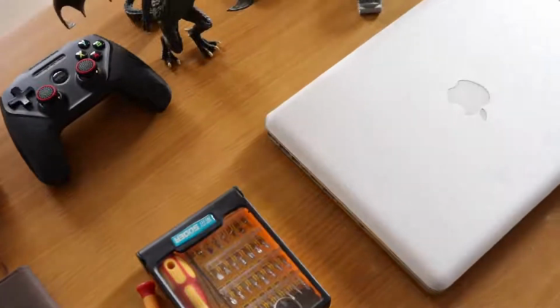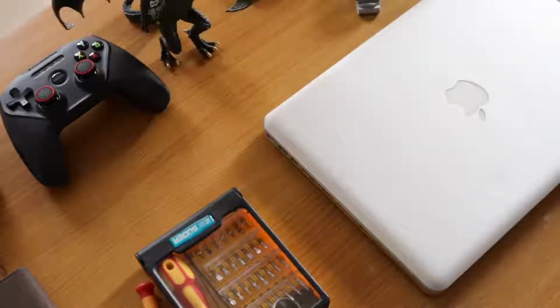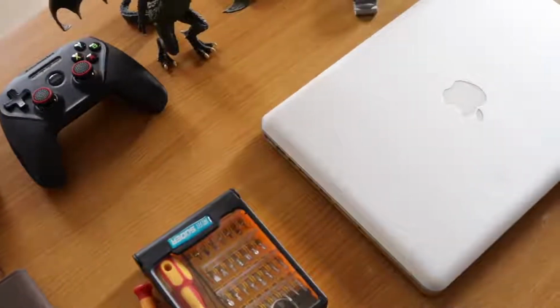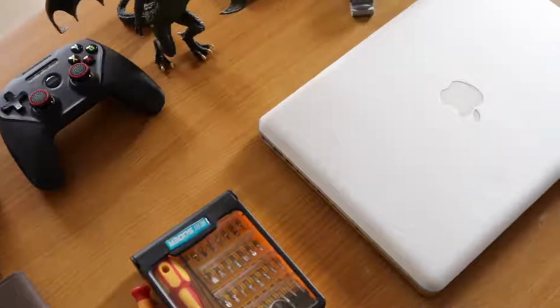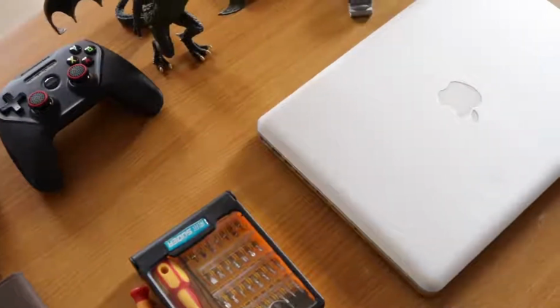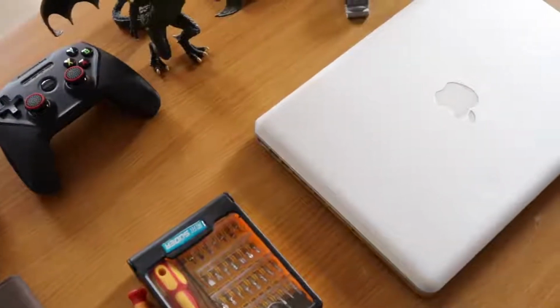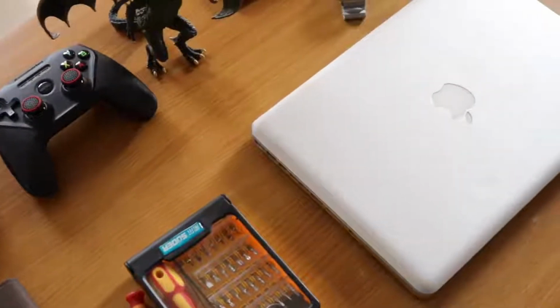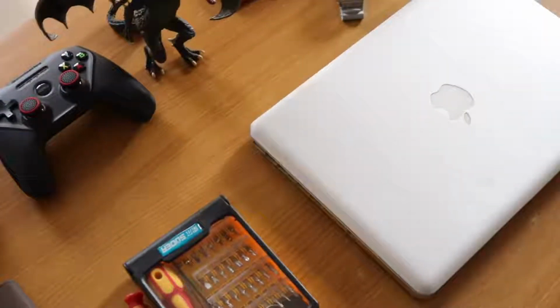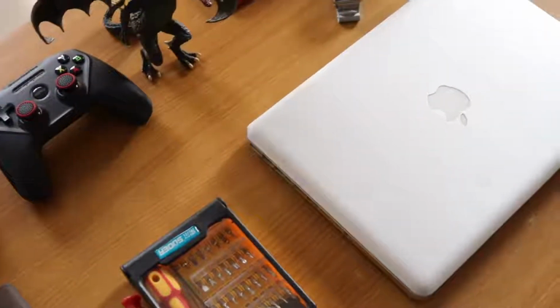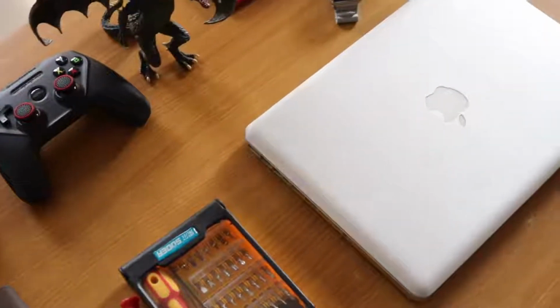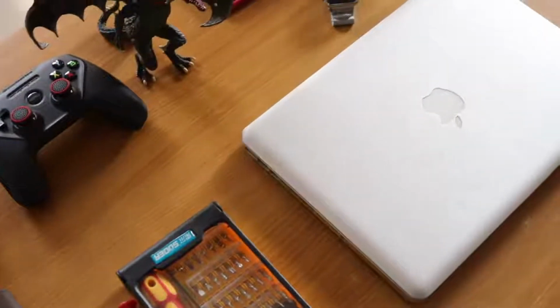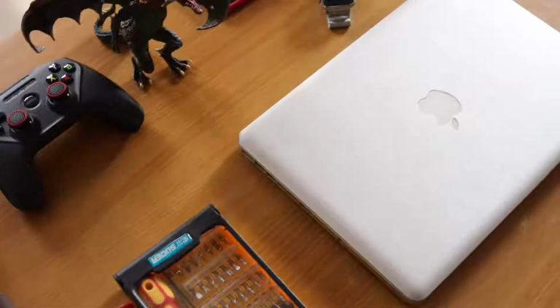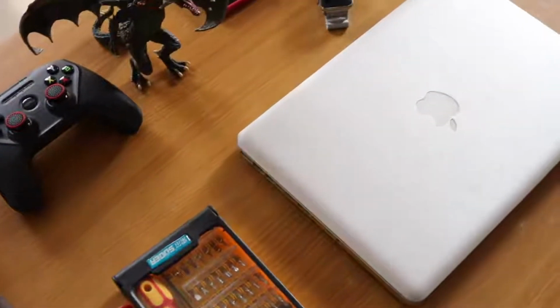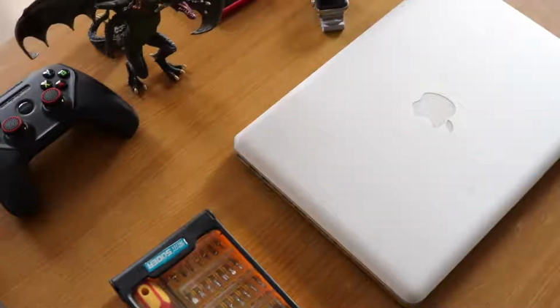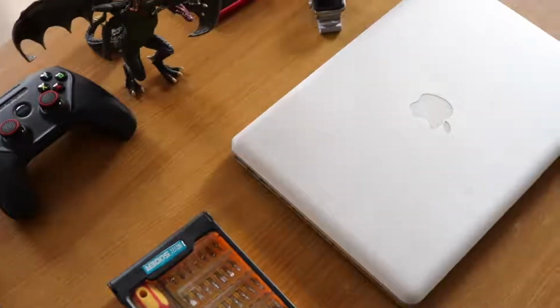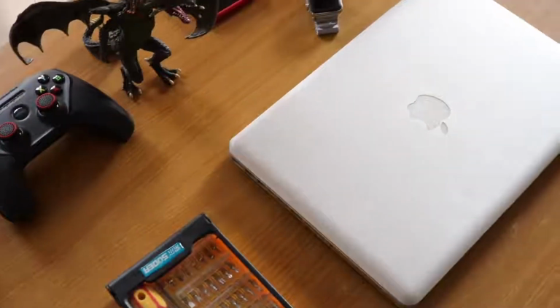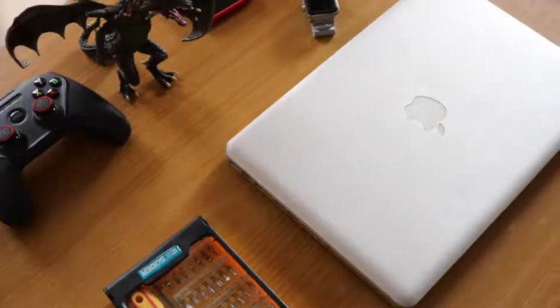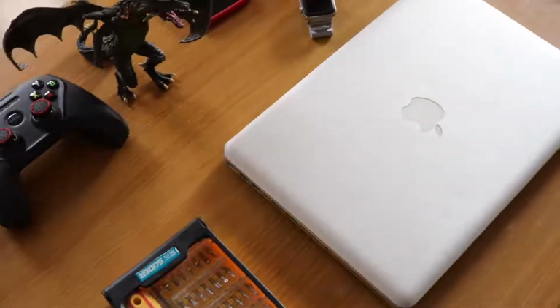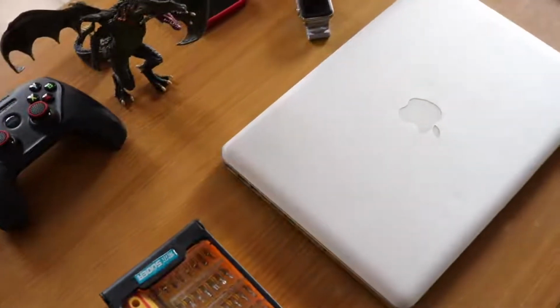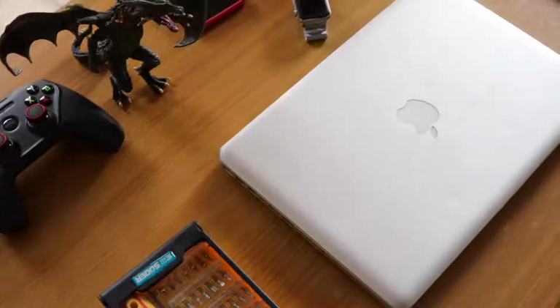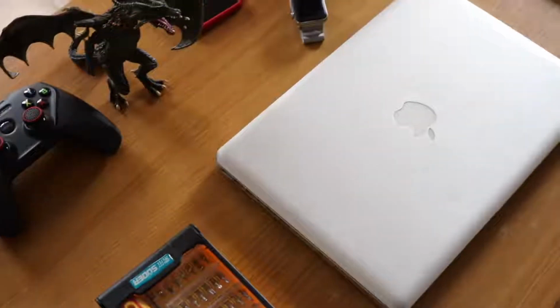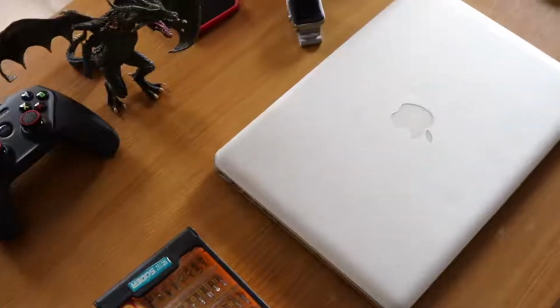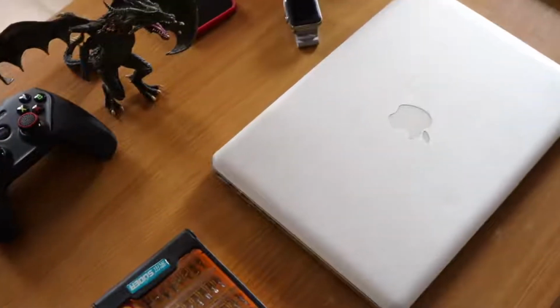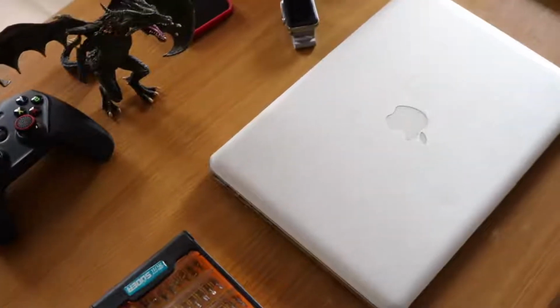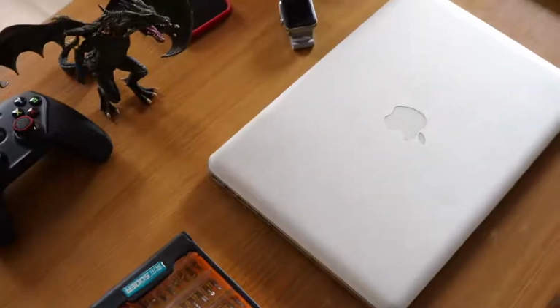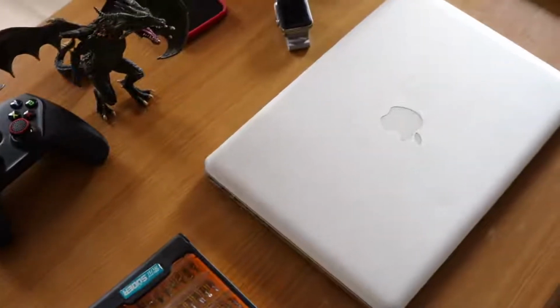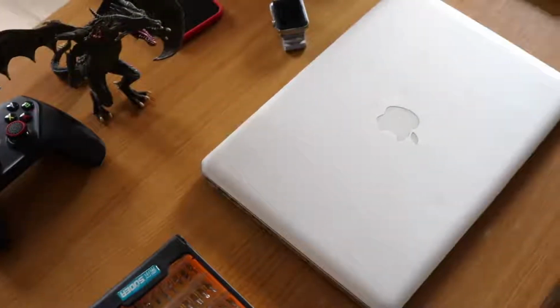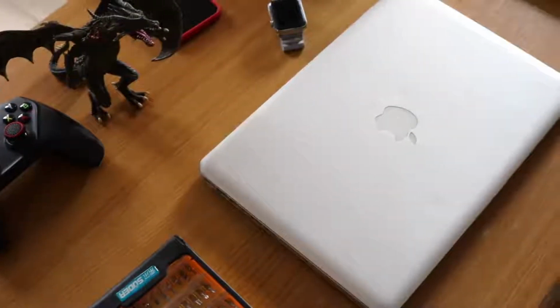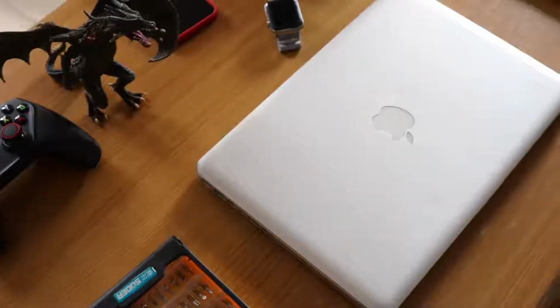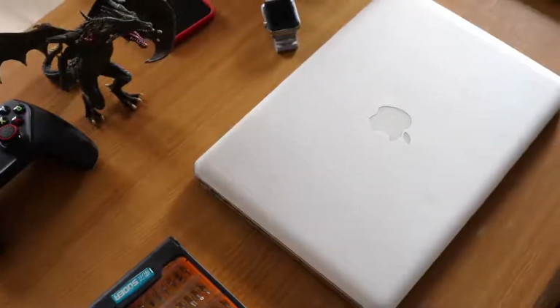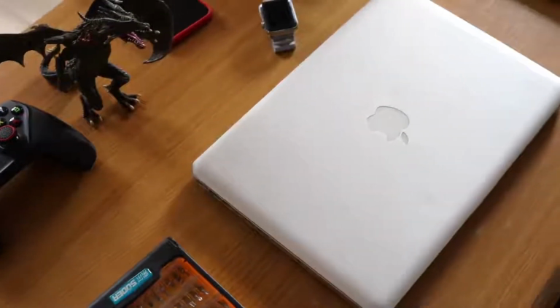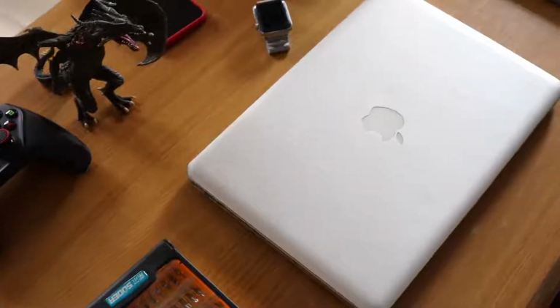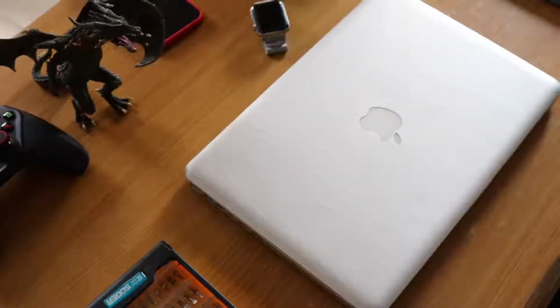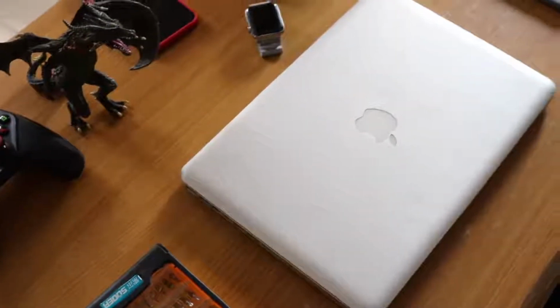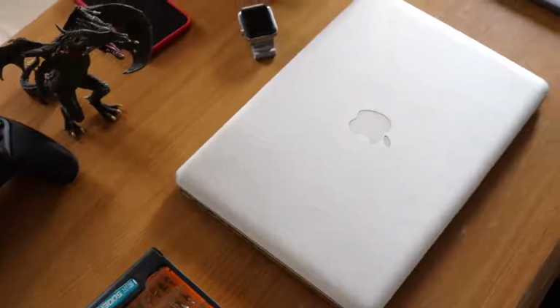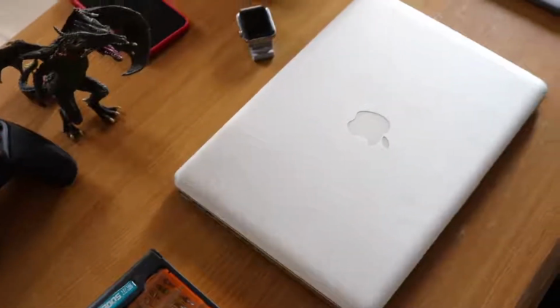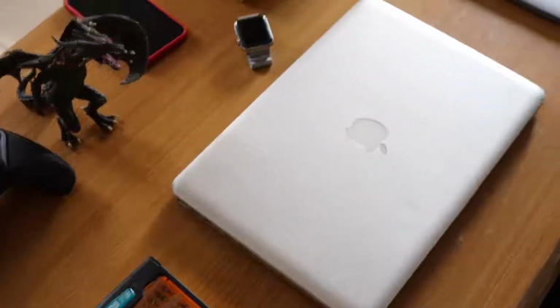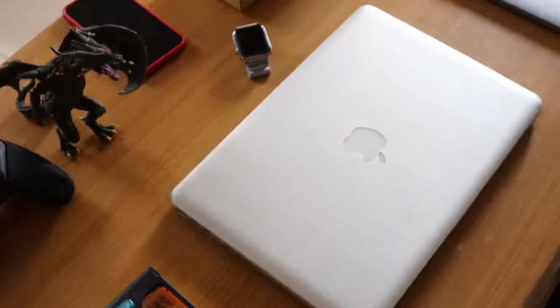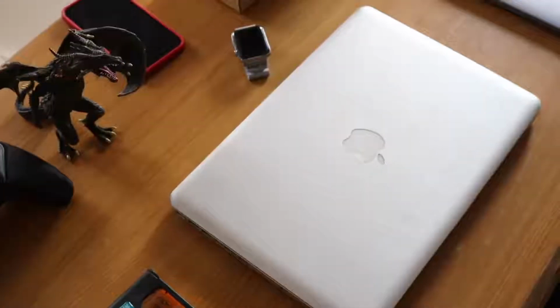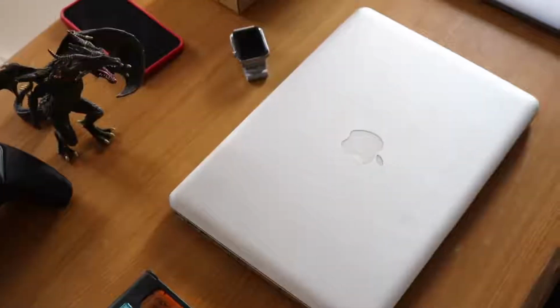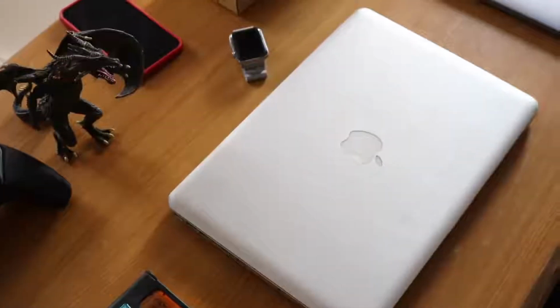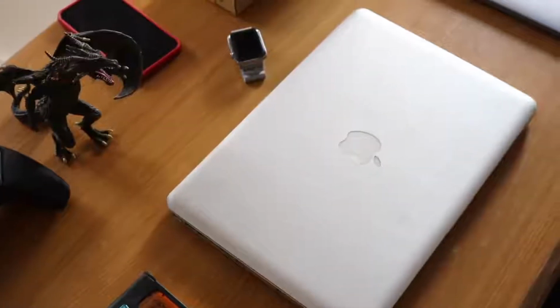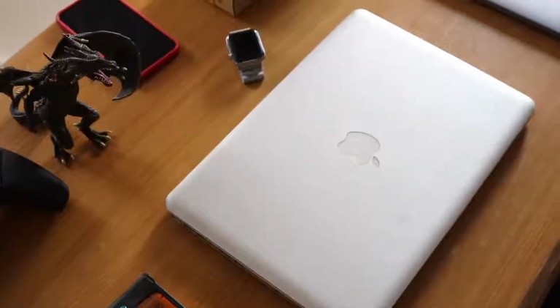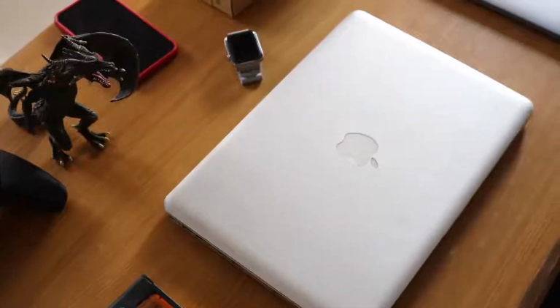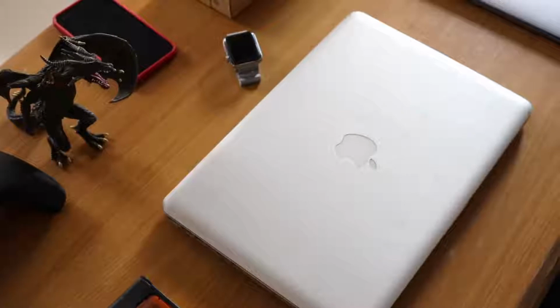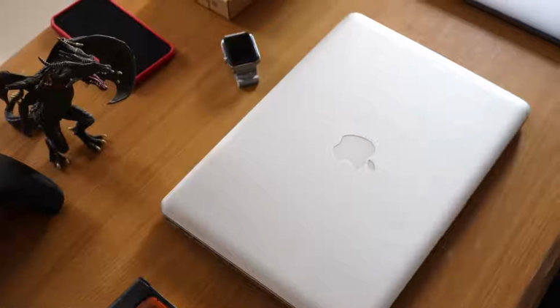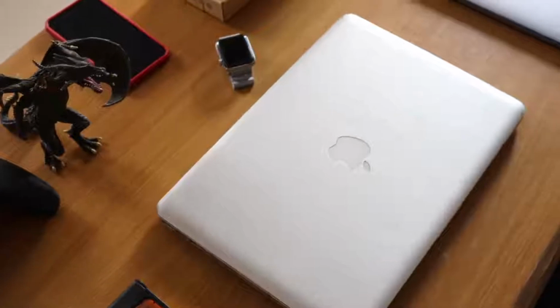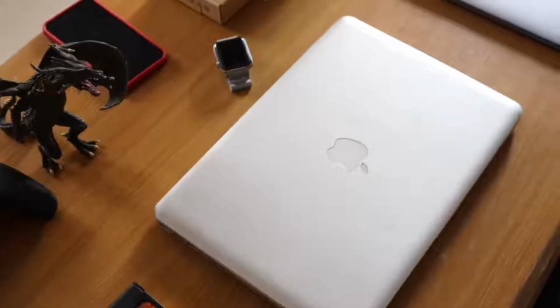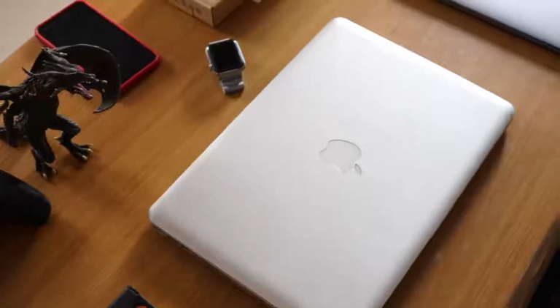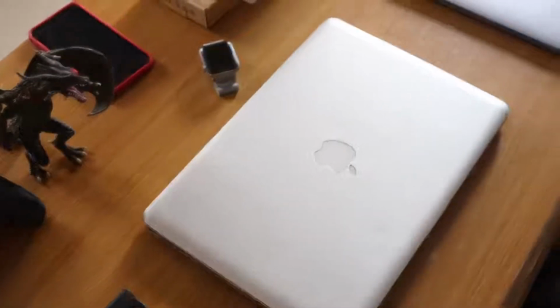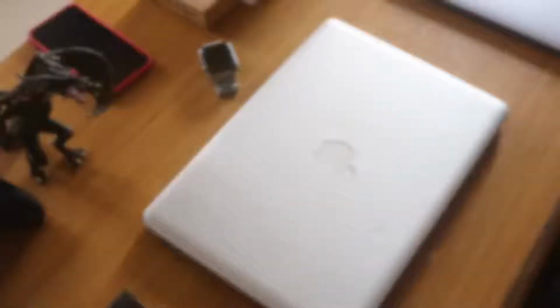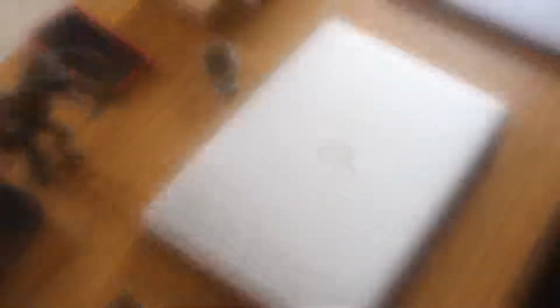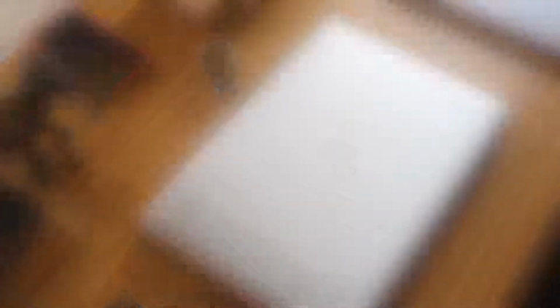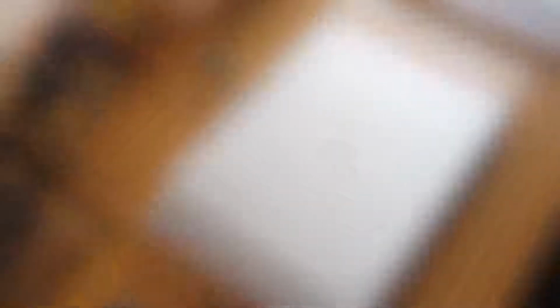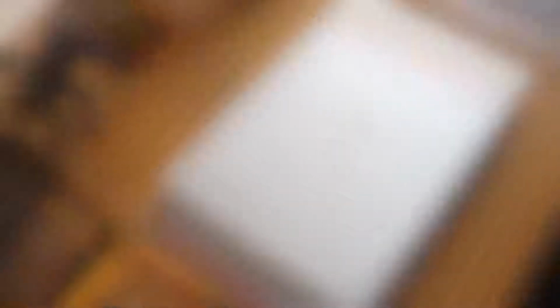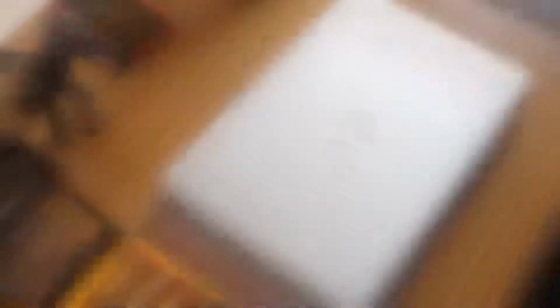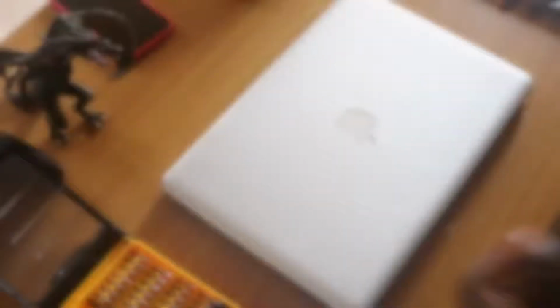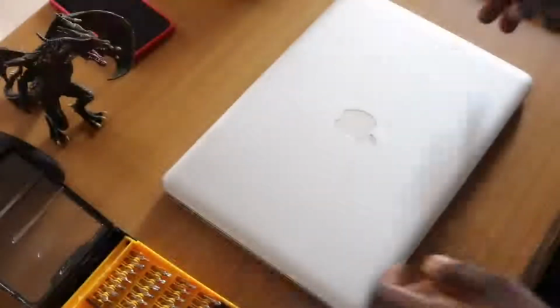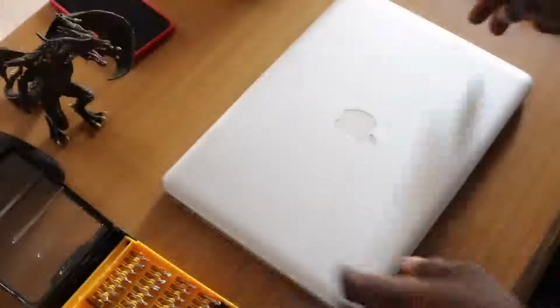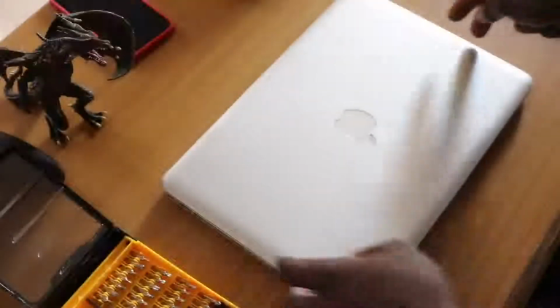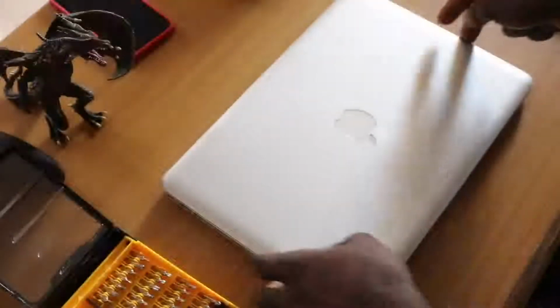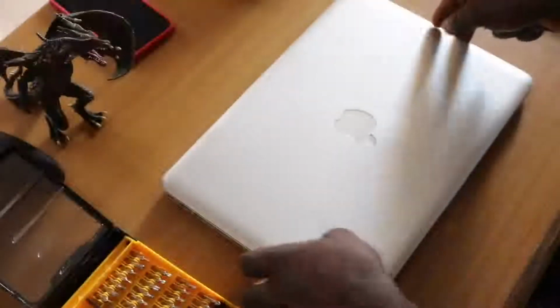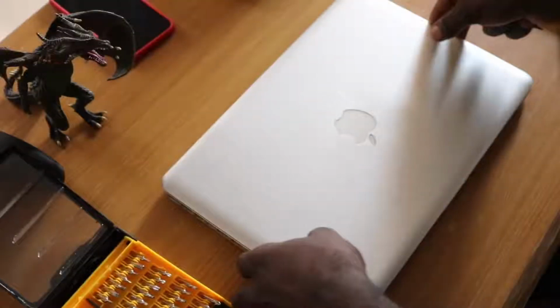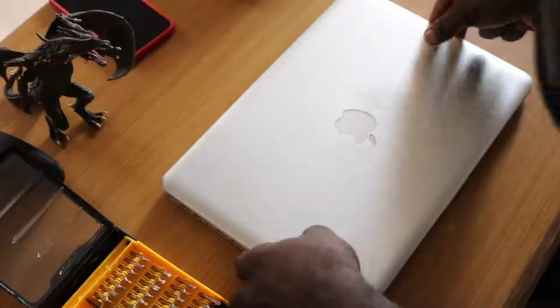The difficulty level is pretty low and I think anyone should be able to do it, so long as you can handle a screwdriver well and you're careful with things like this.